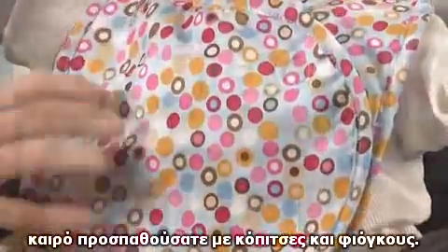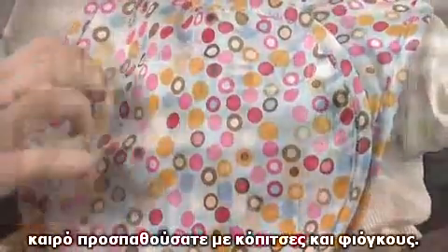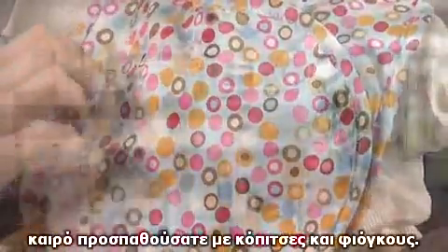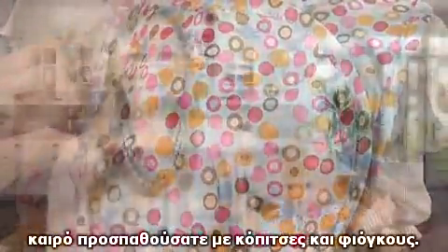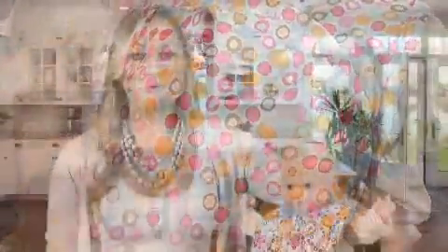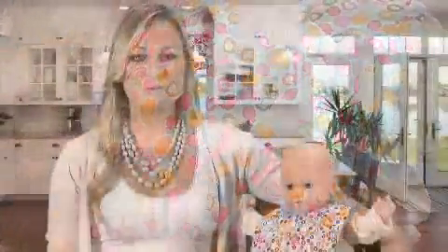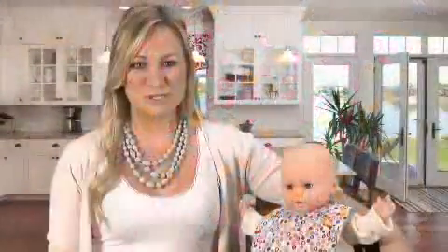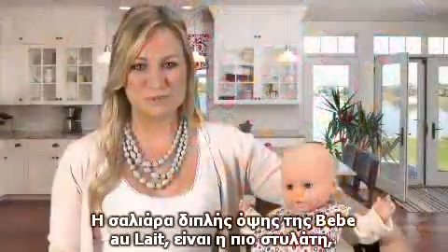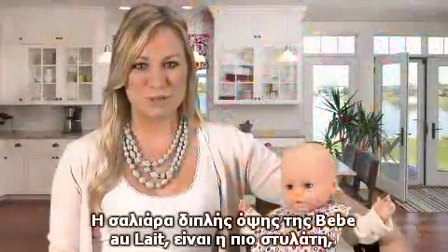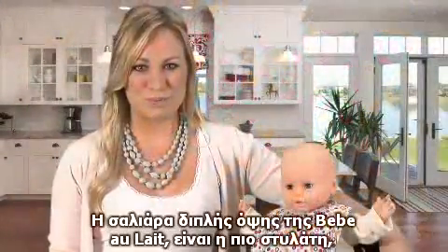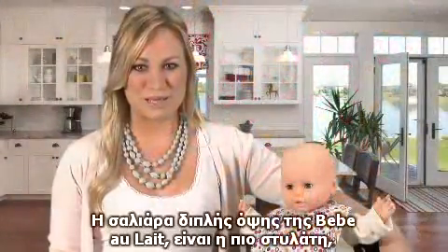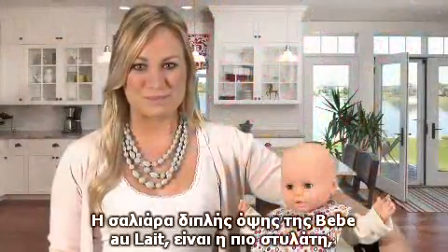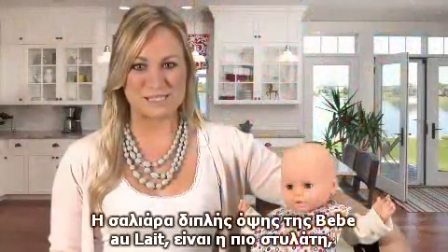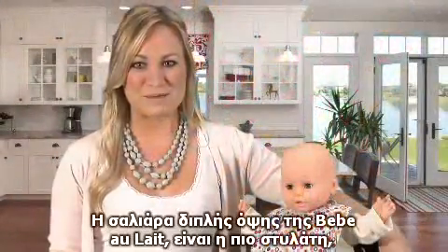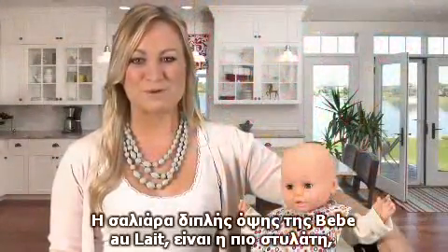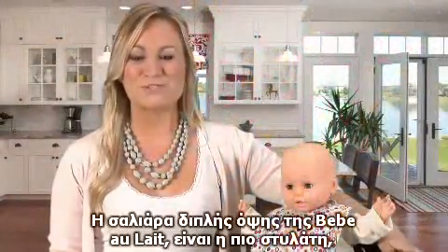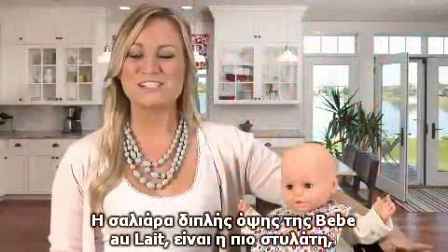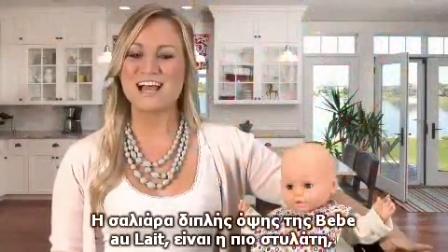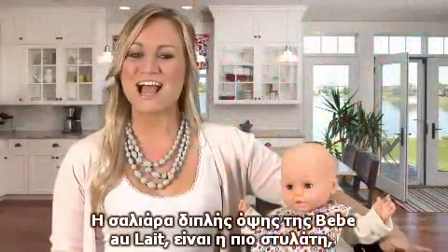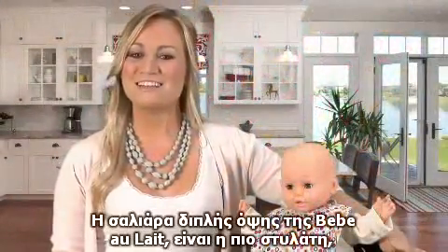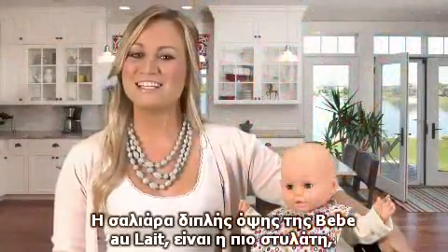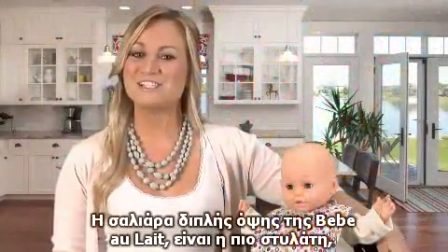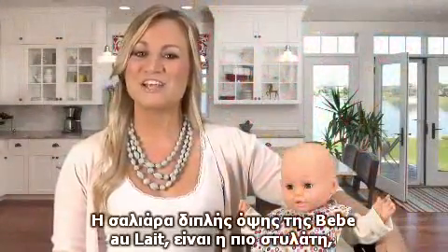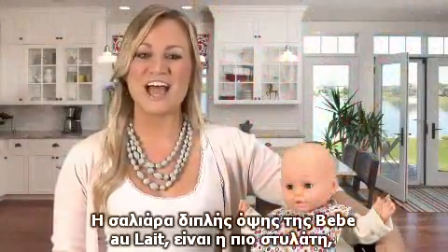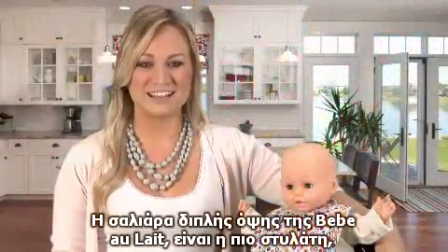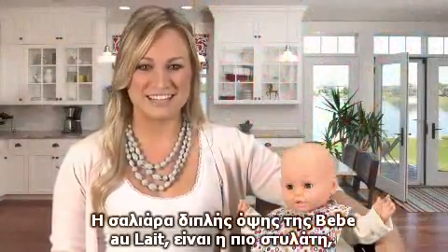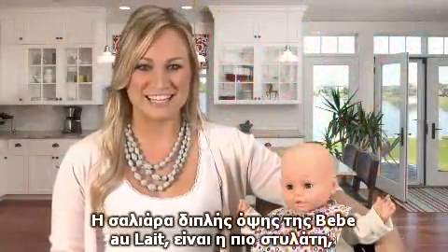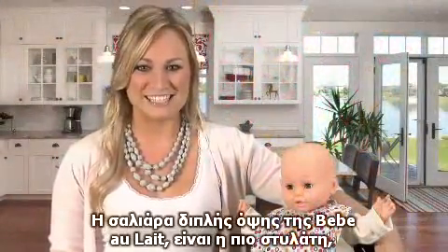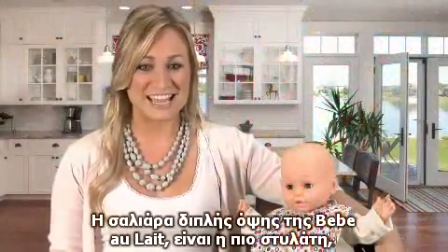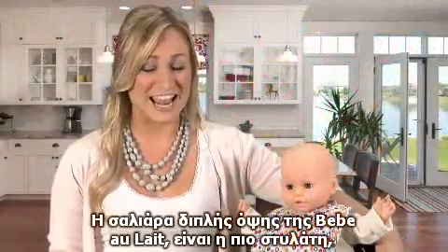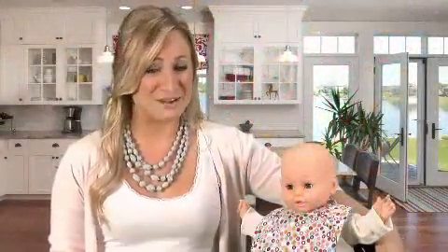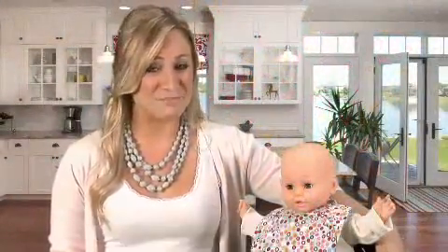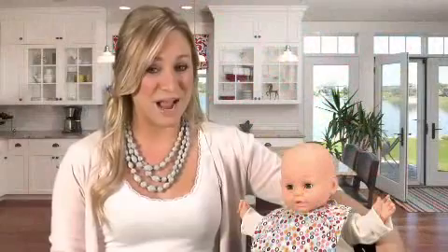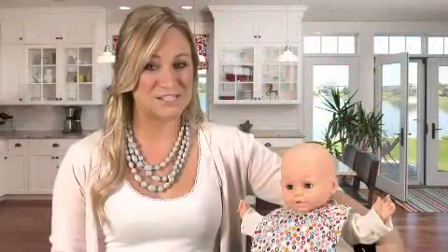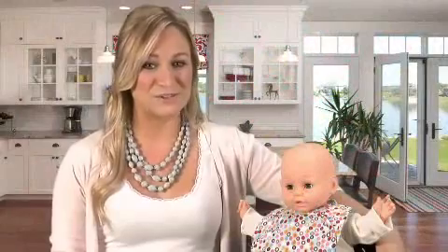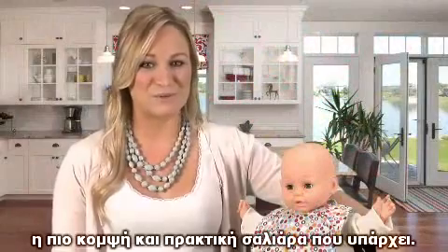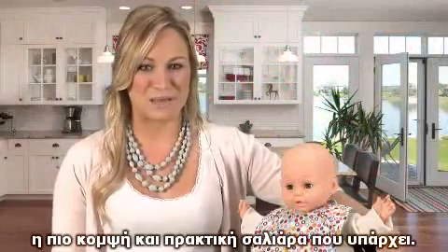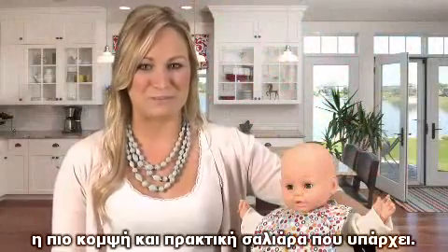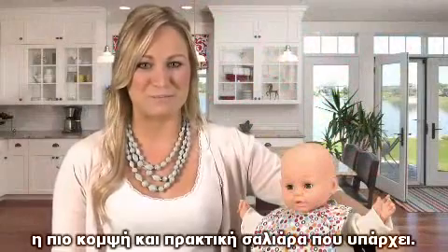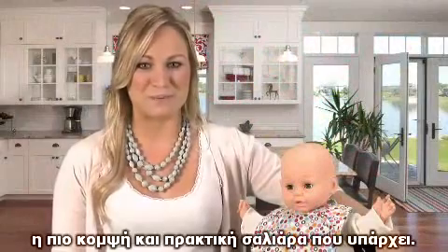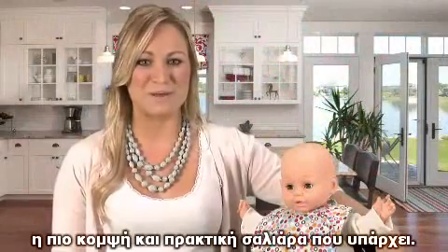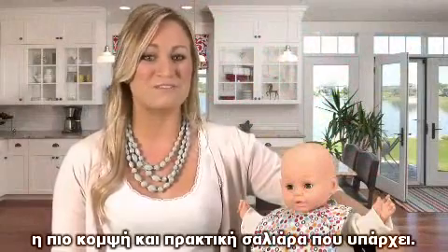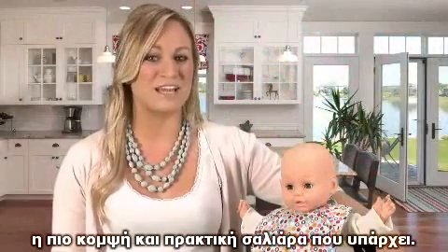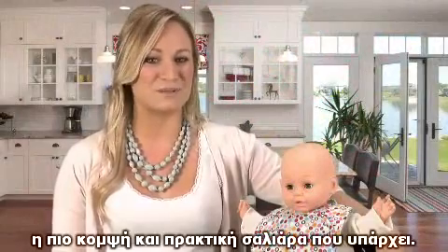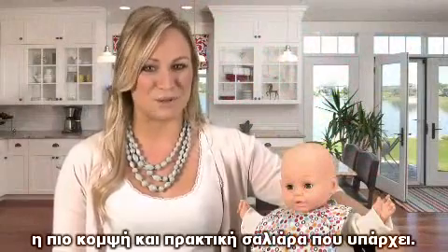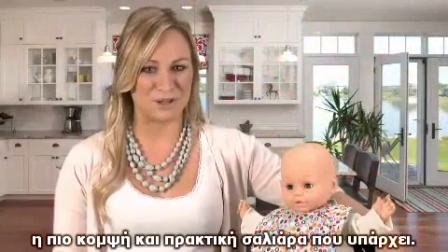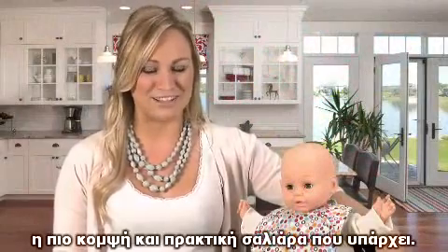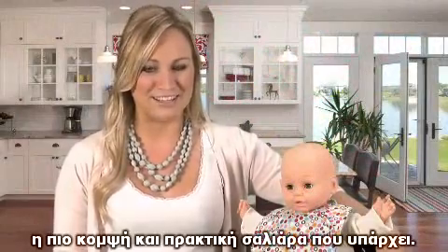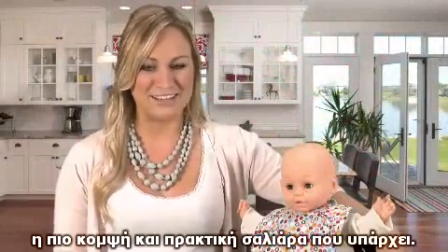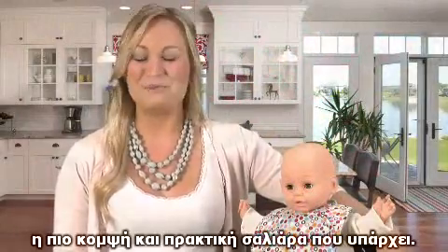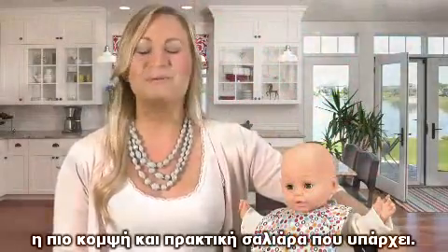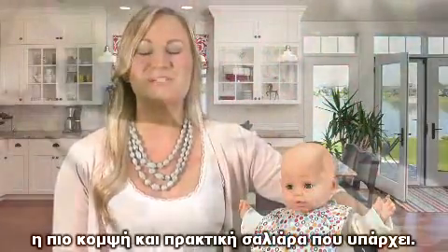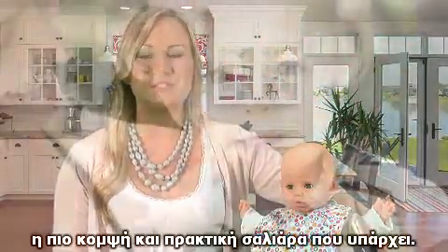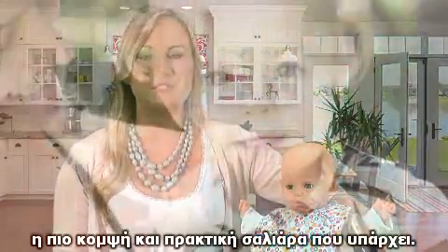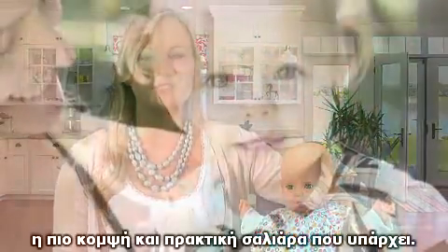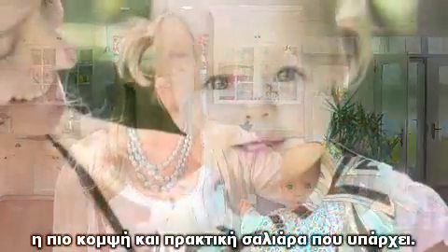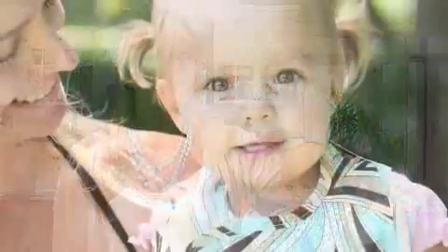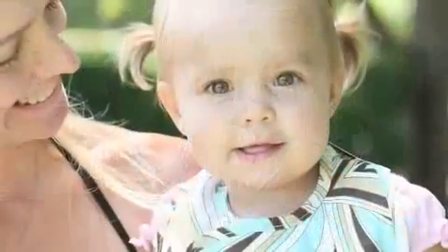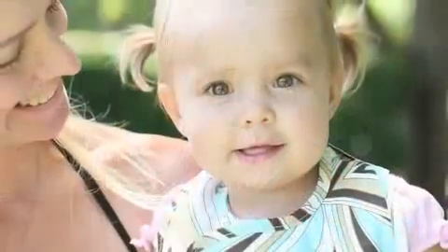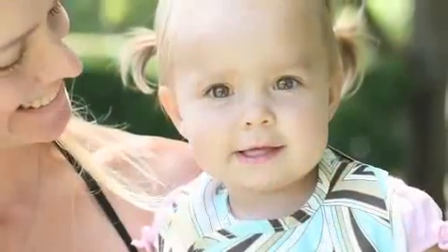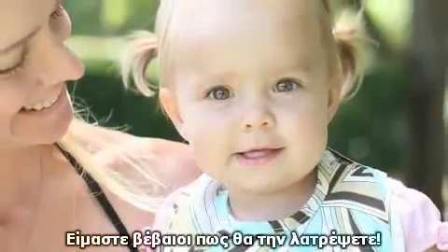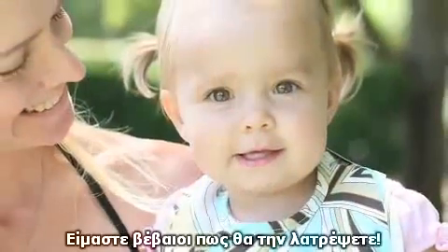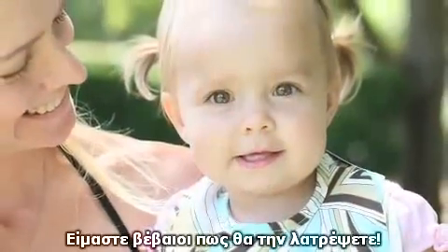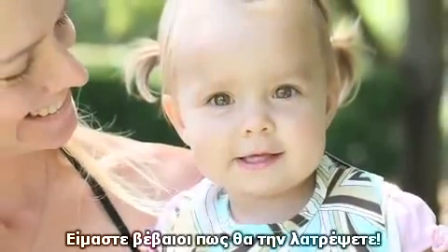The double reversible bib is the most stylish, elegant and practical baby bib available. We're sure you'll love it.